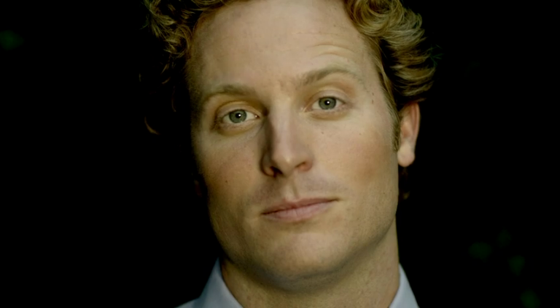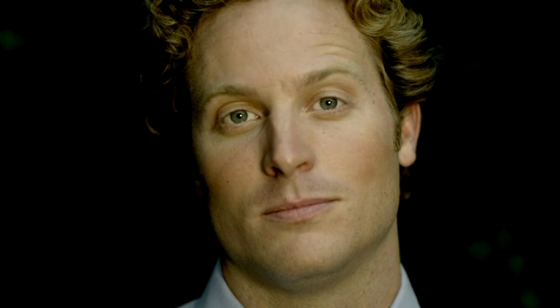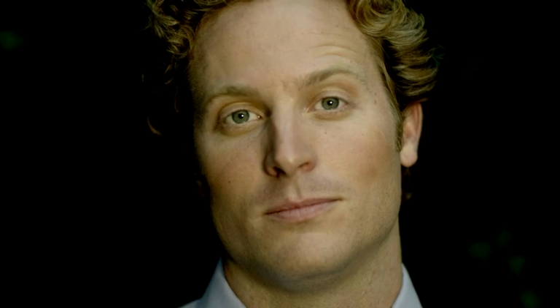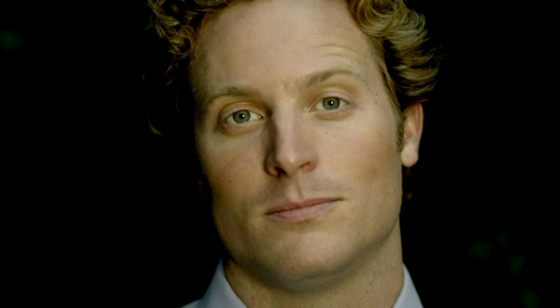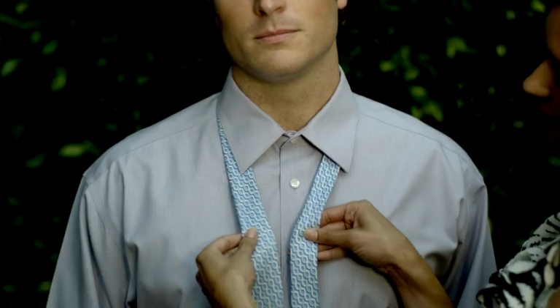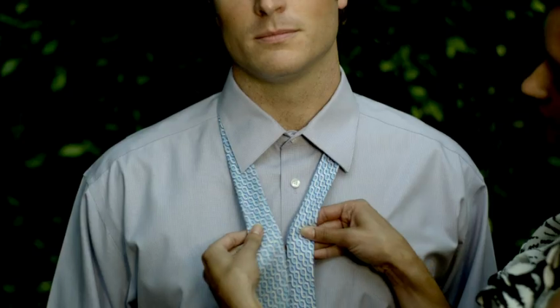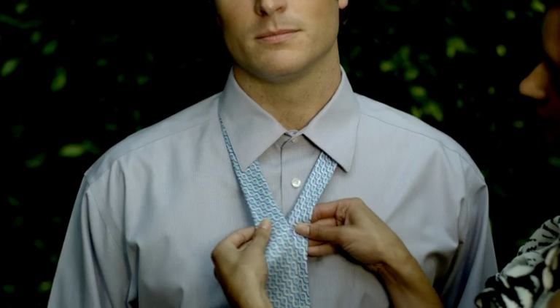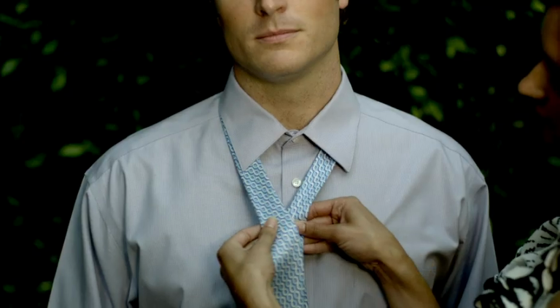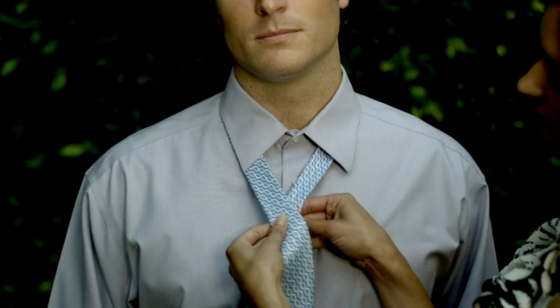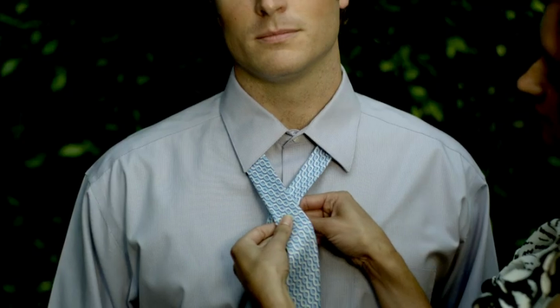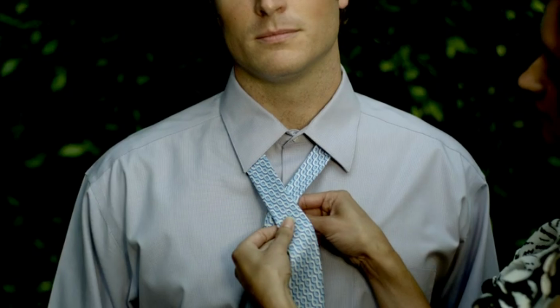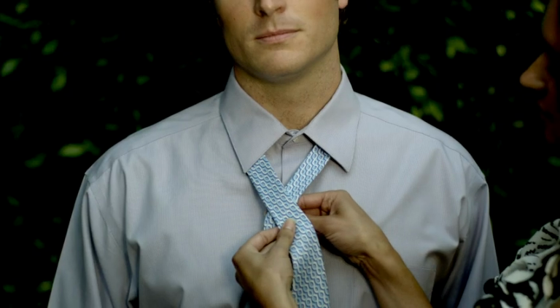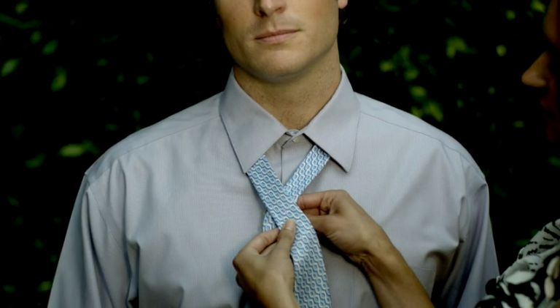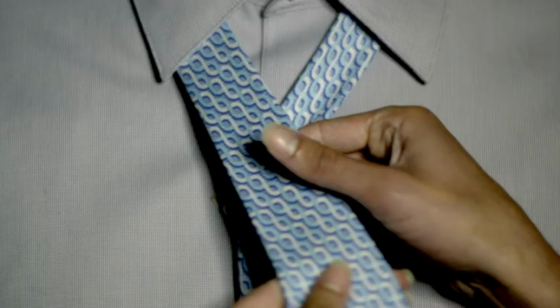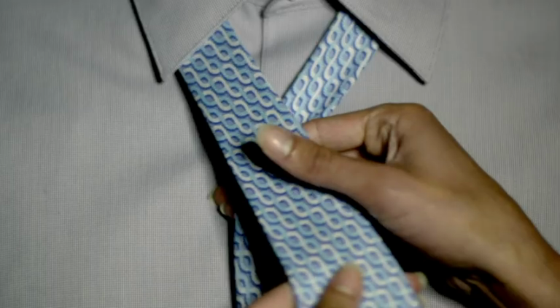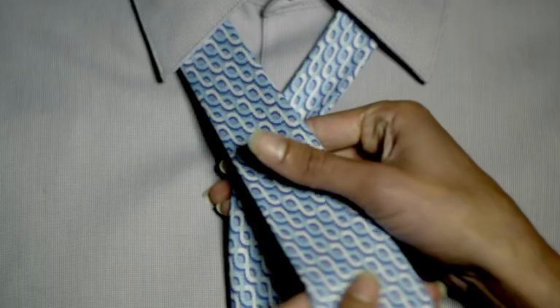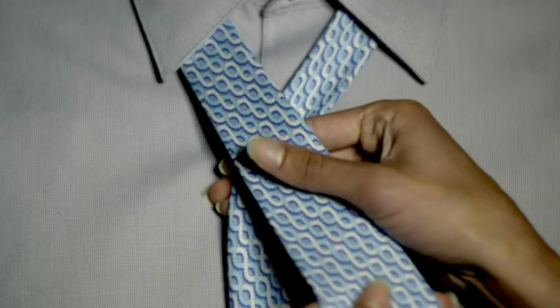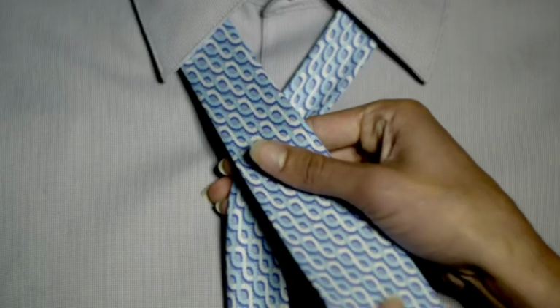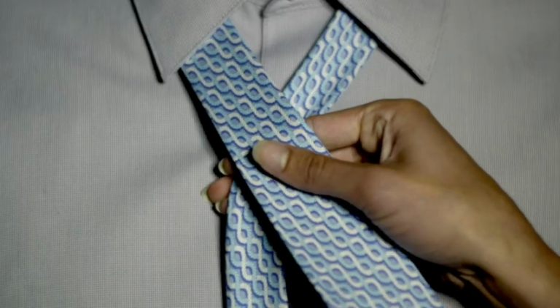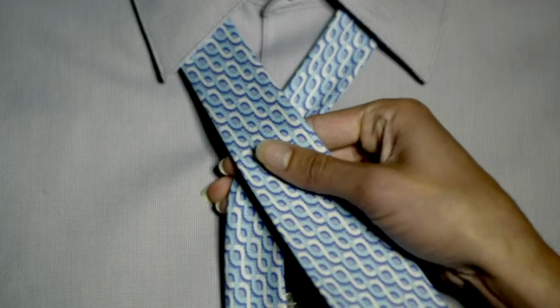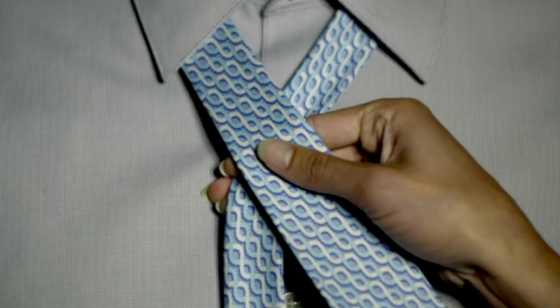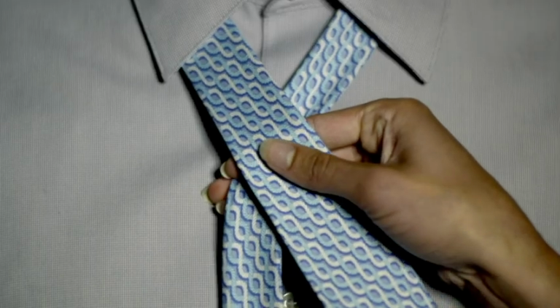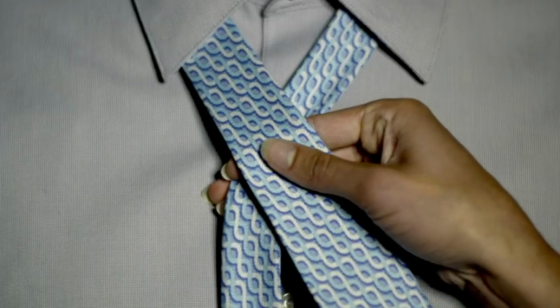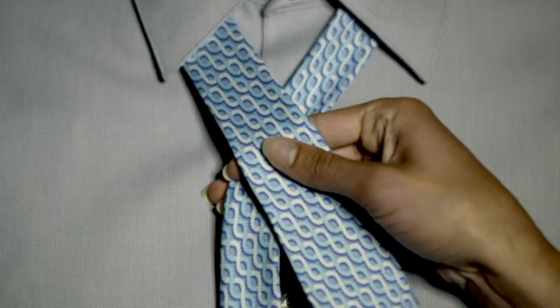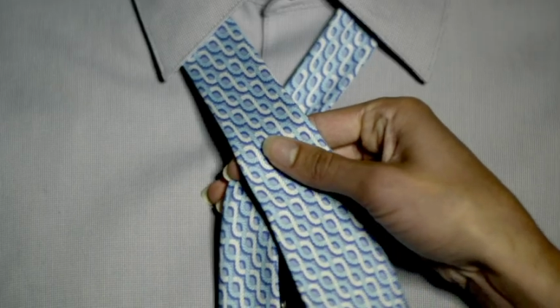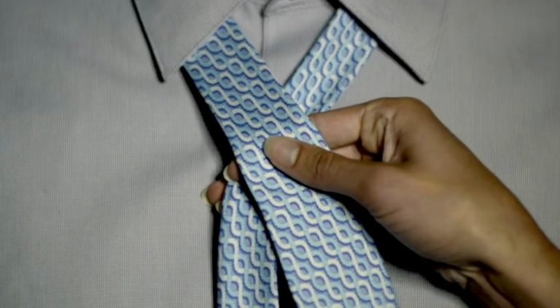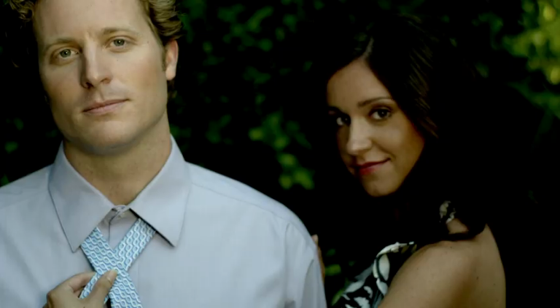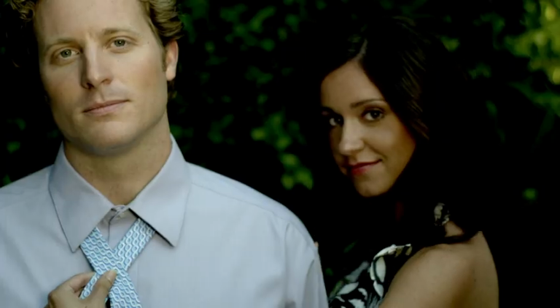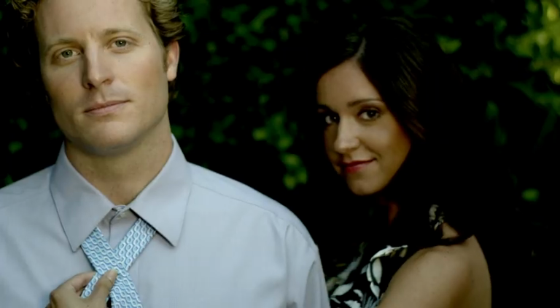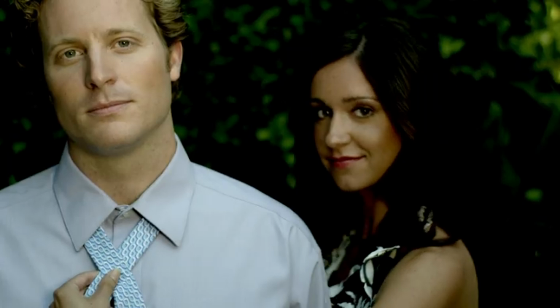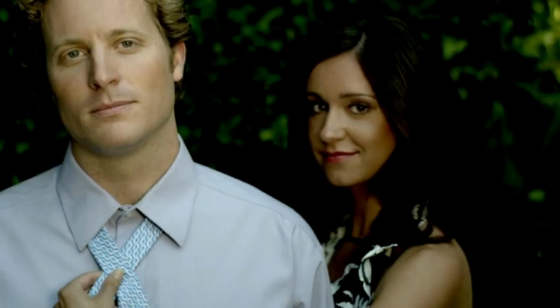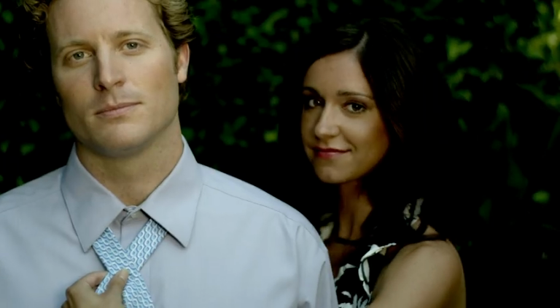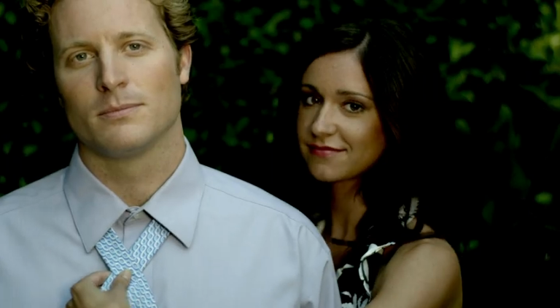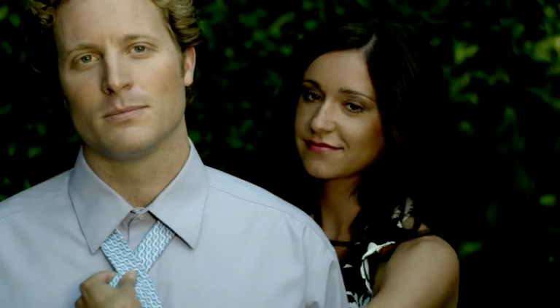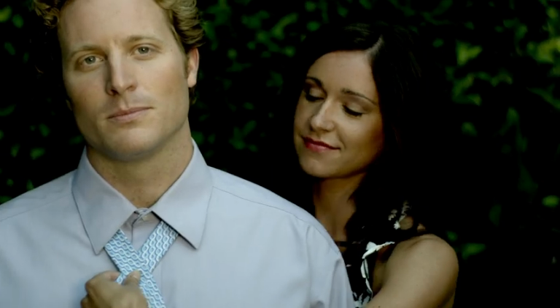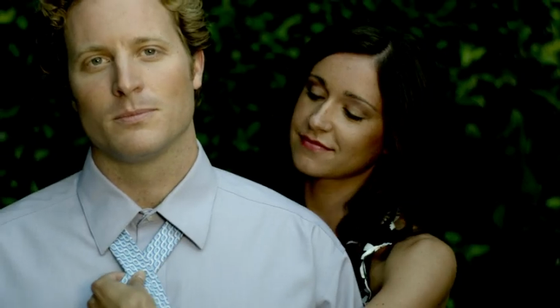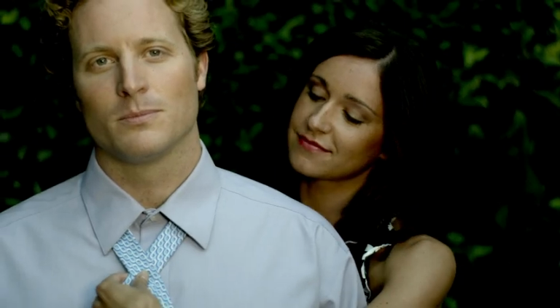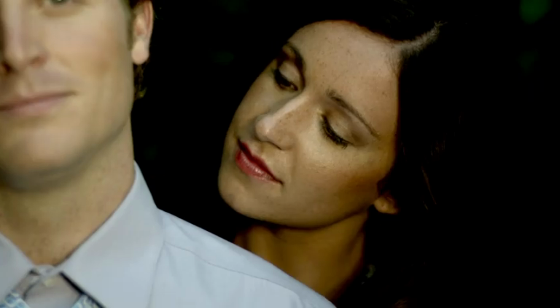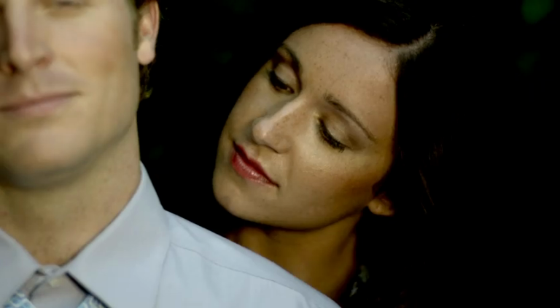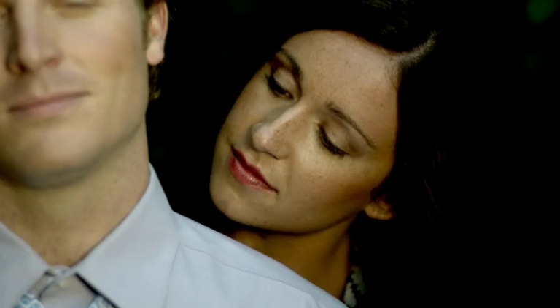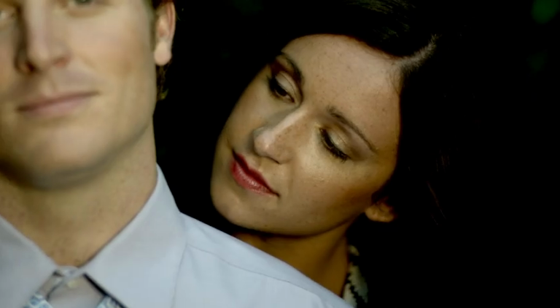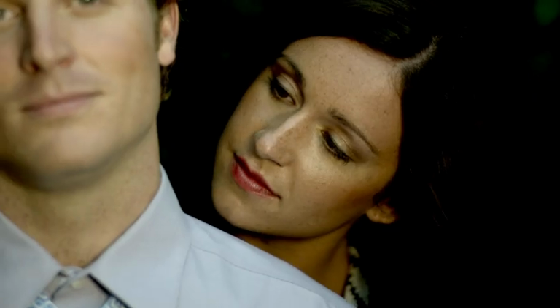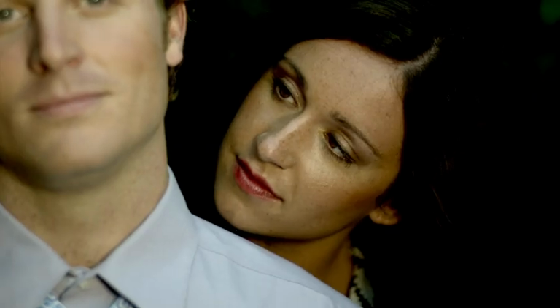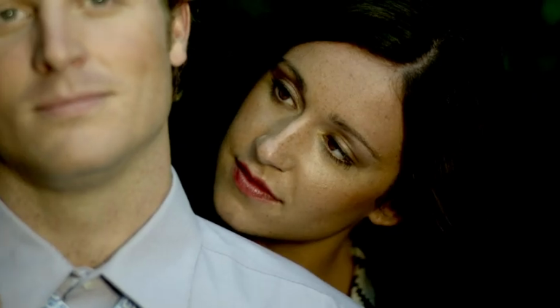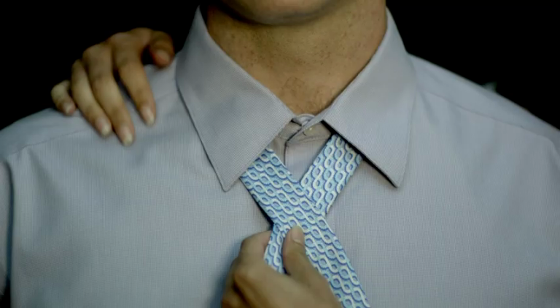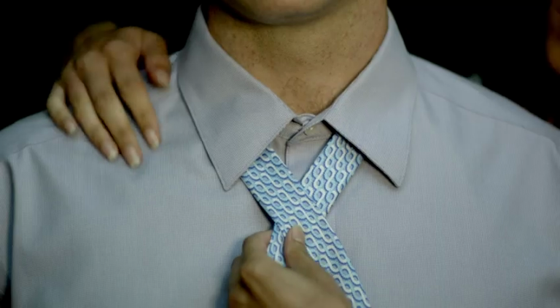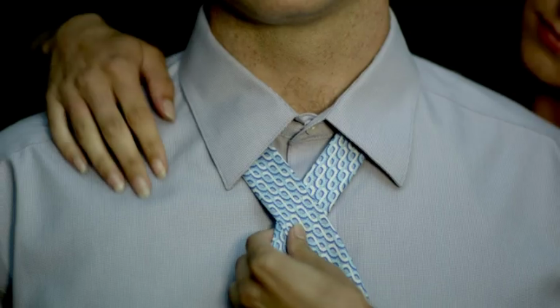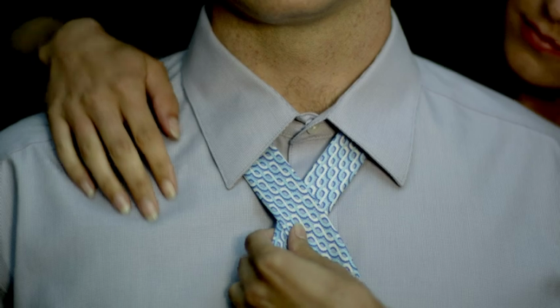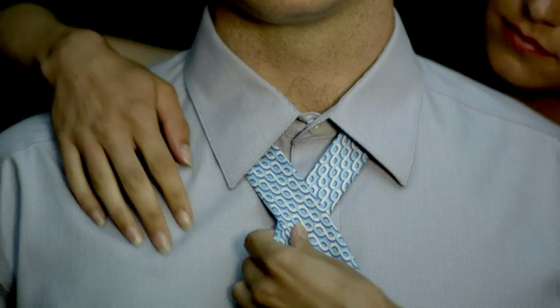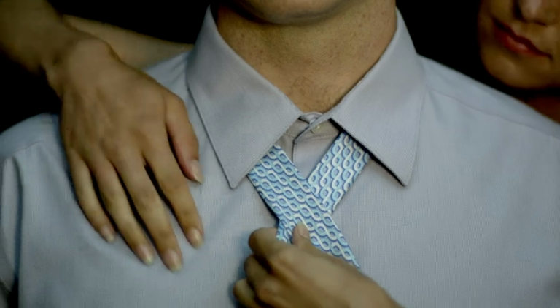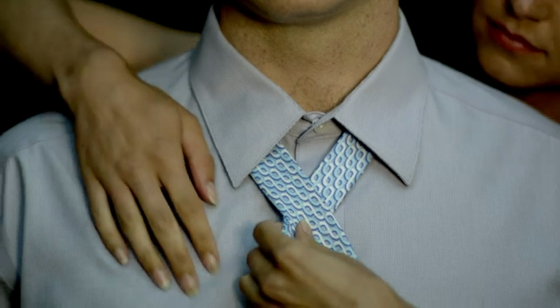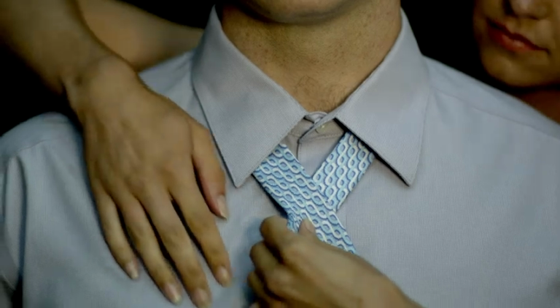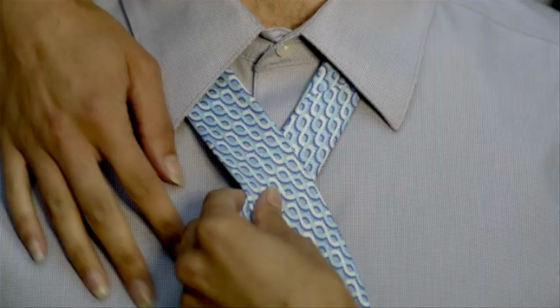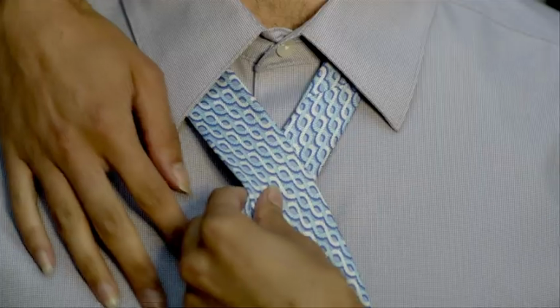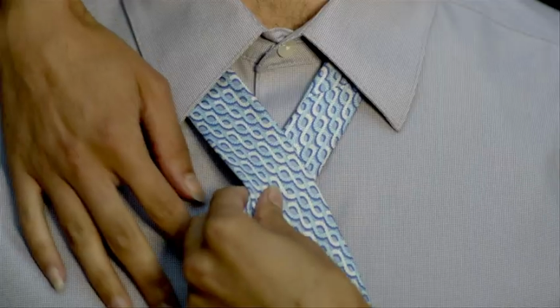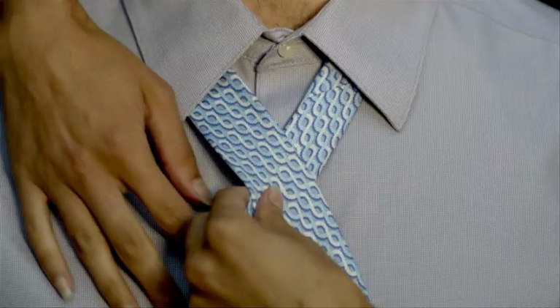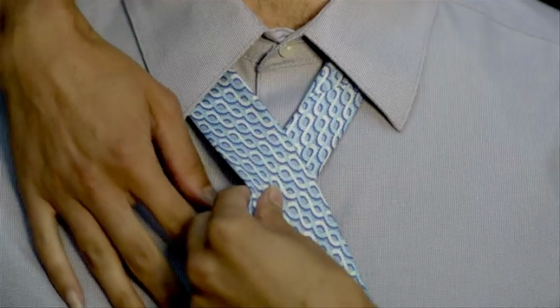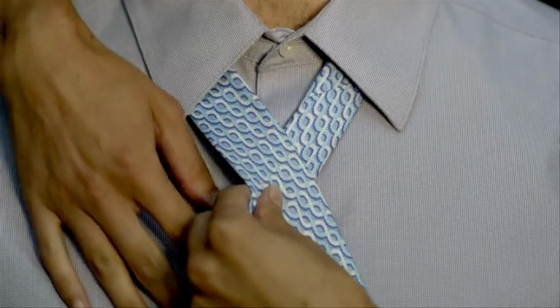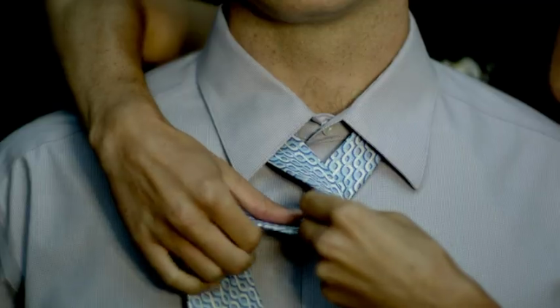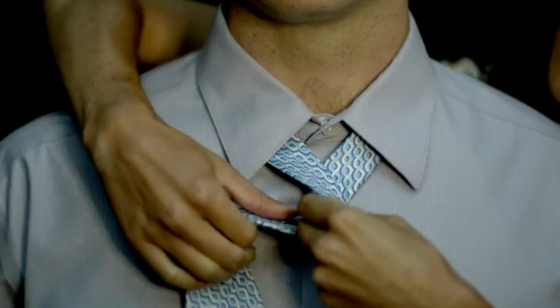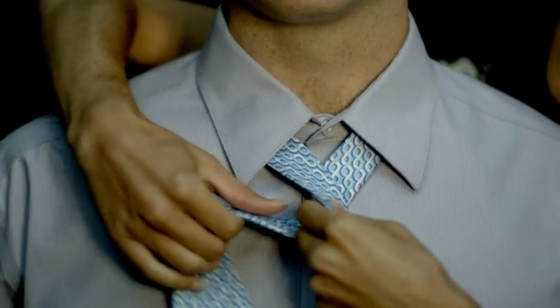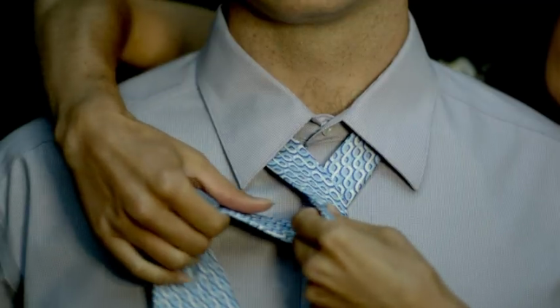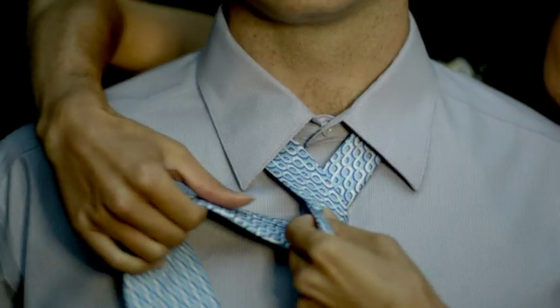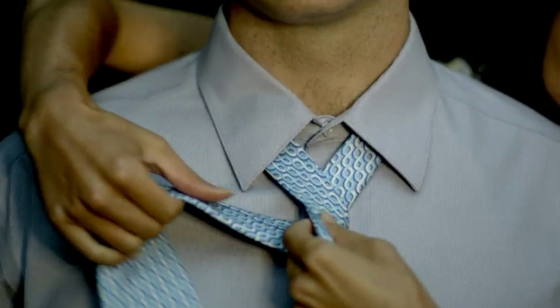Then, grab the wide end of the tie and cross it in front of the narrow end, looping it back behind.